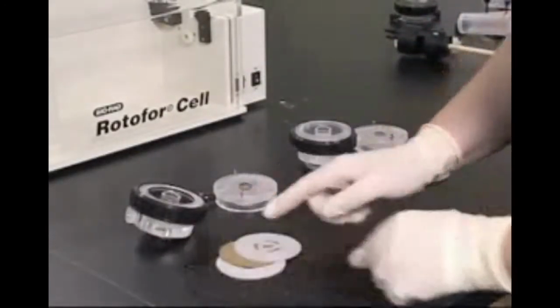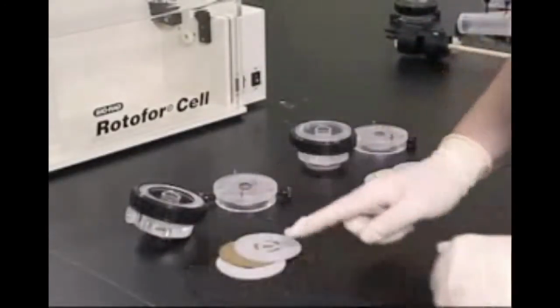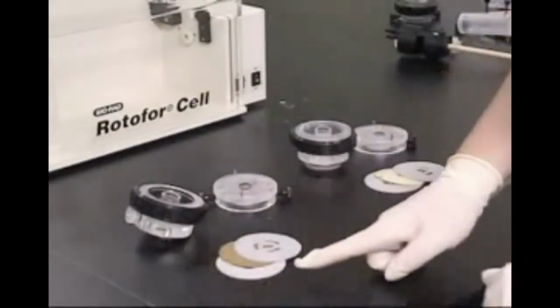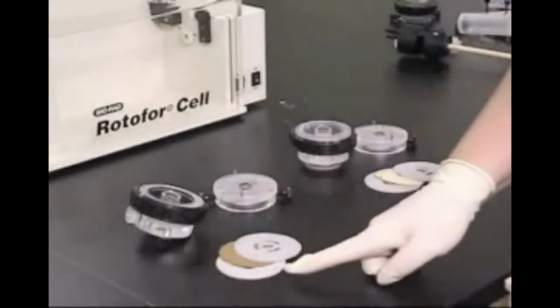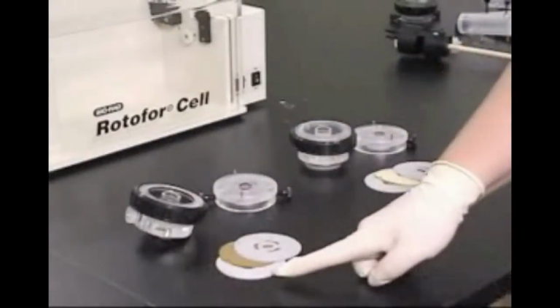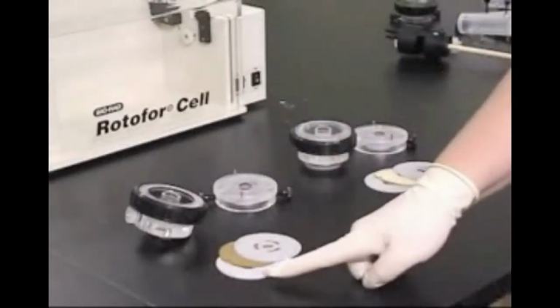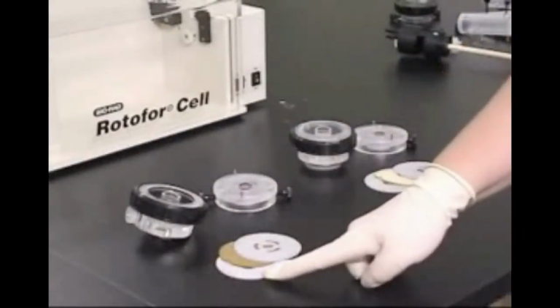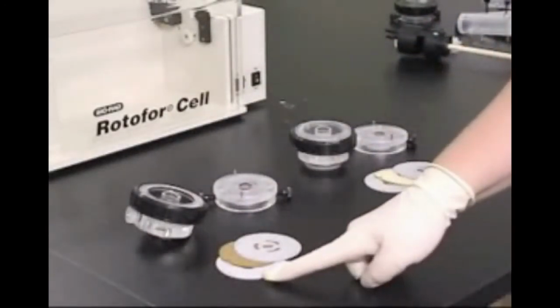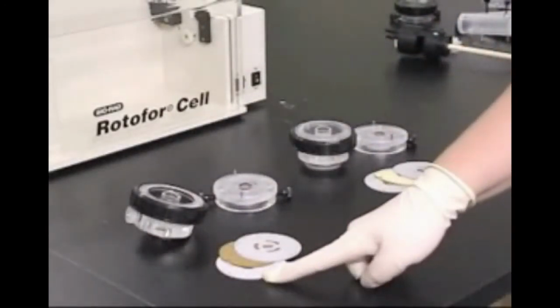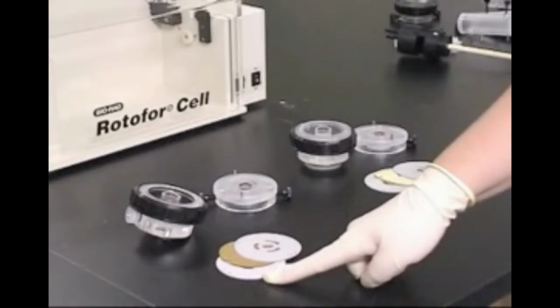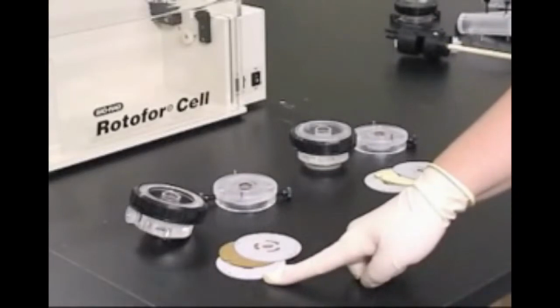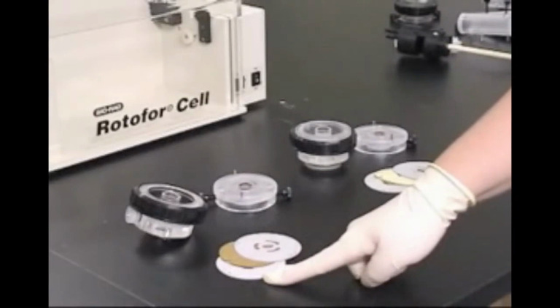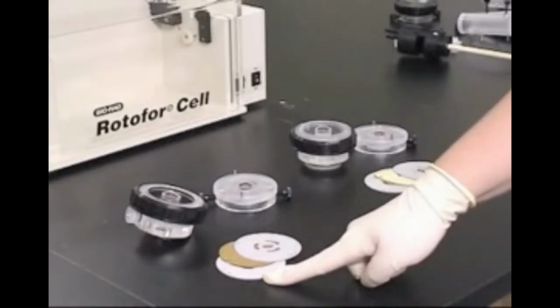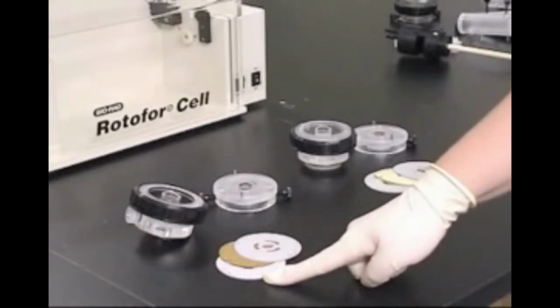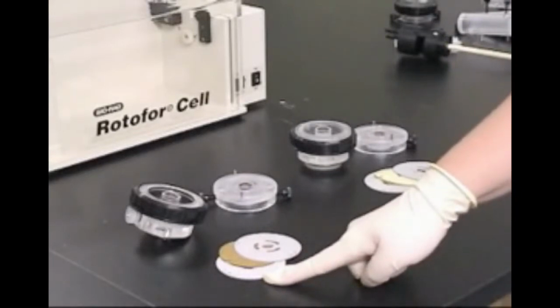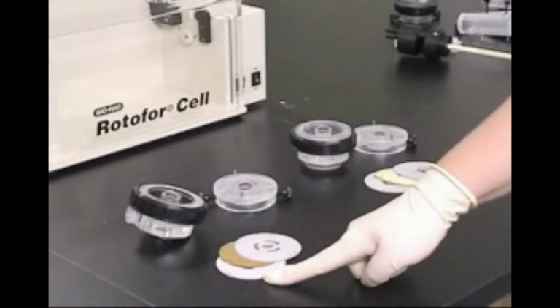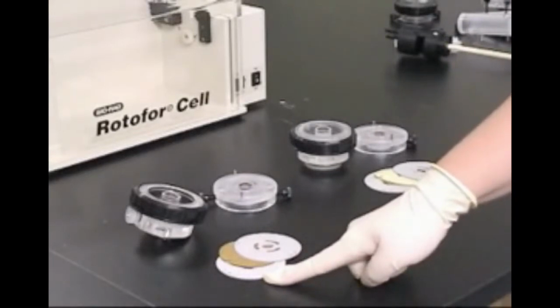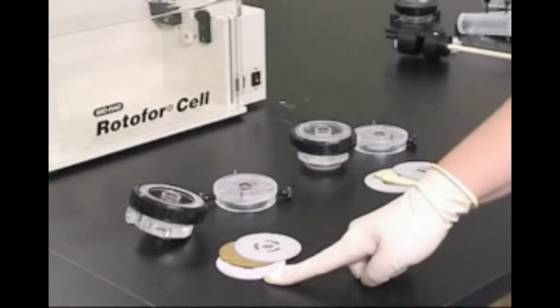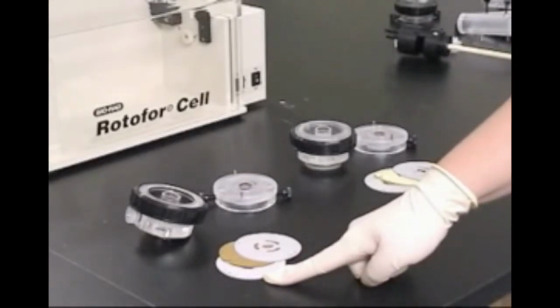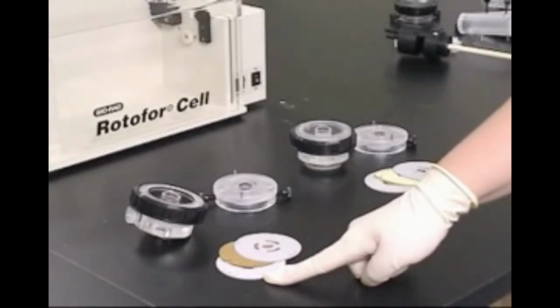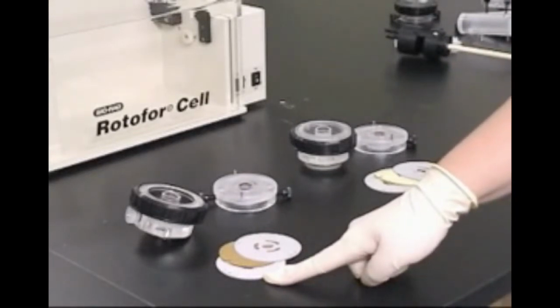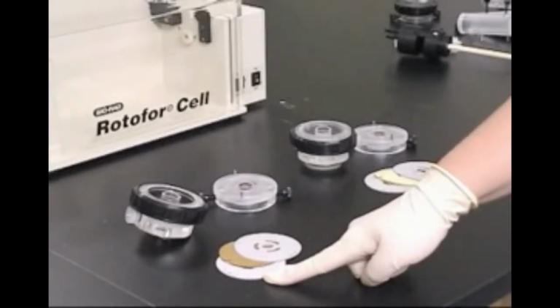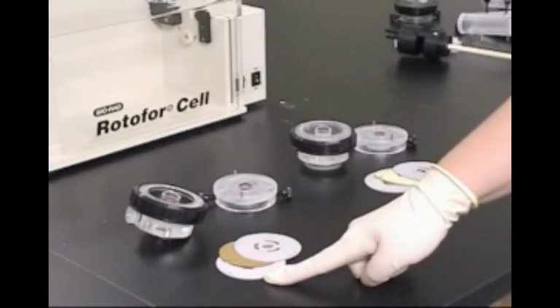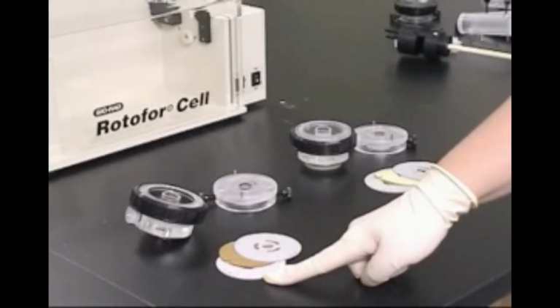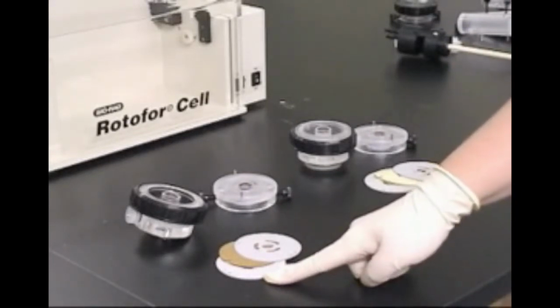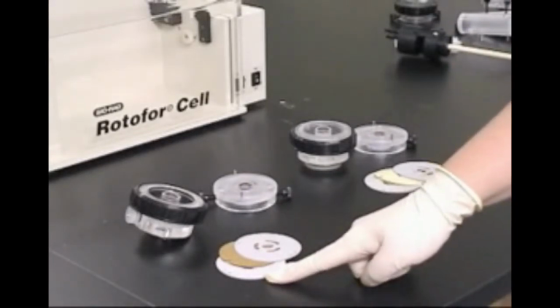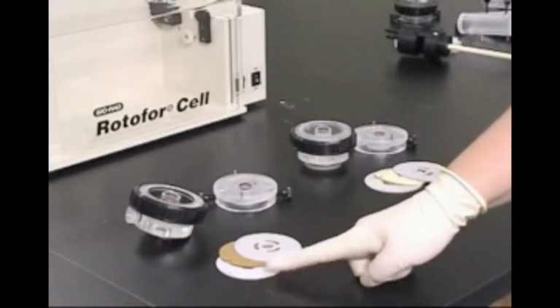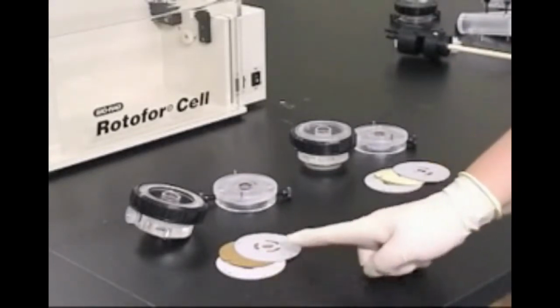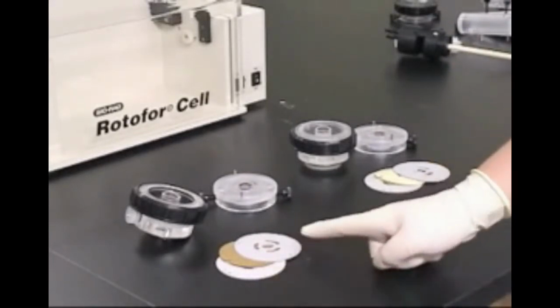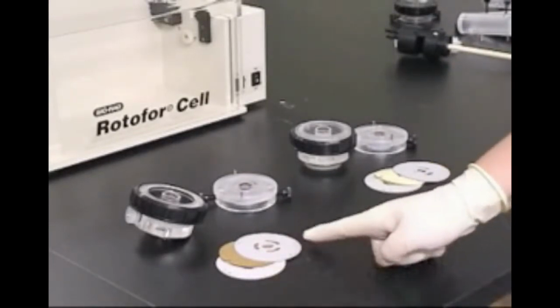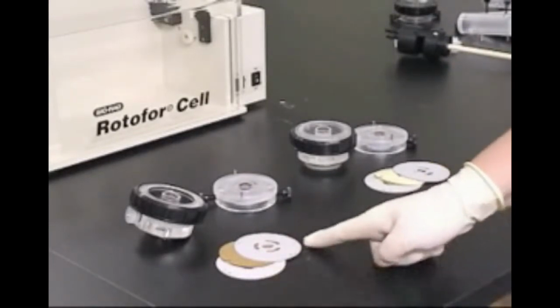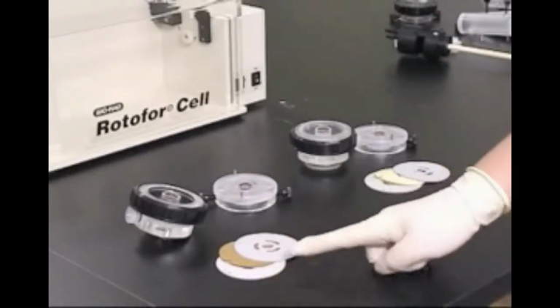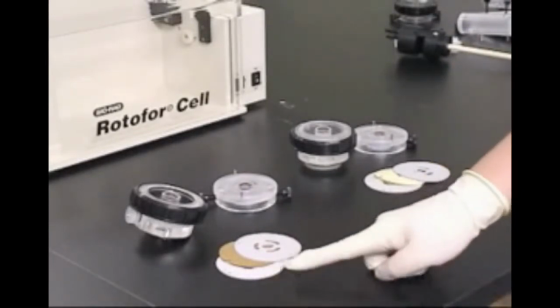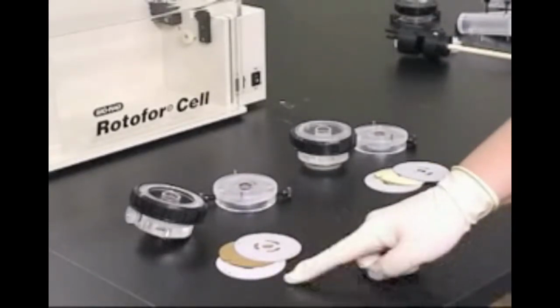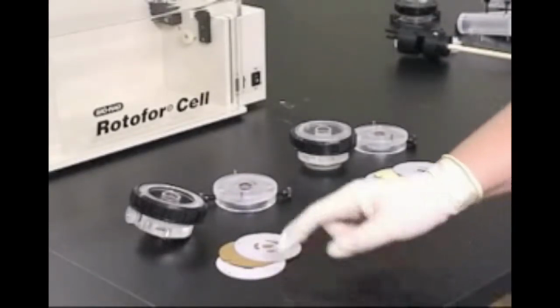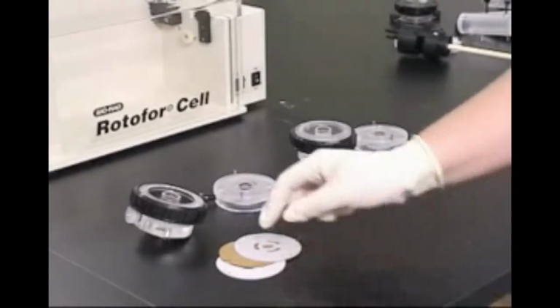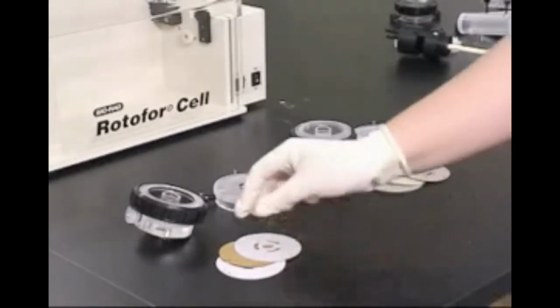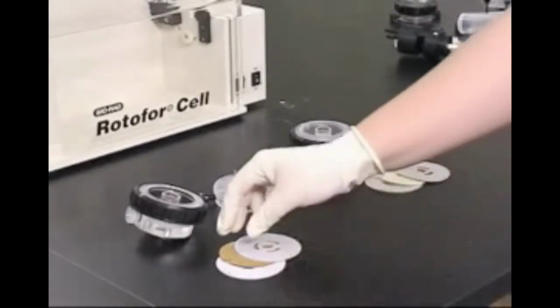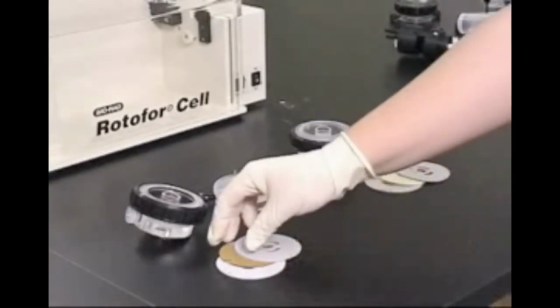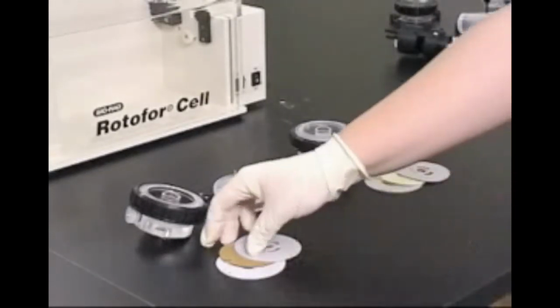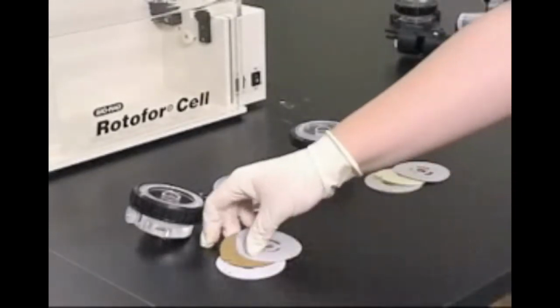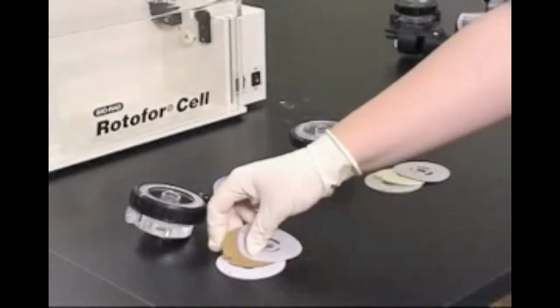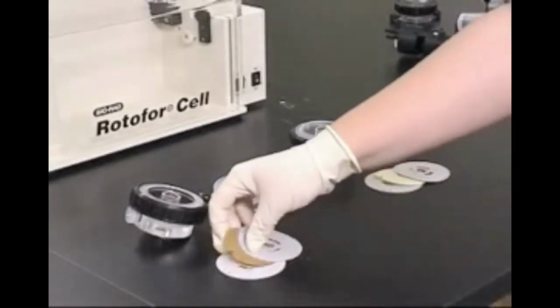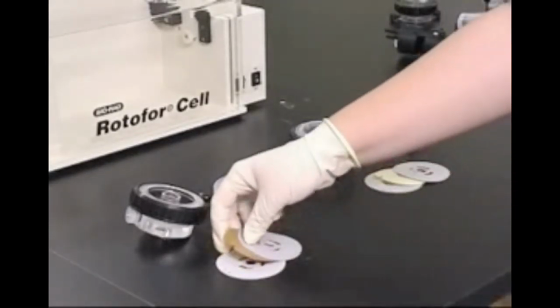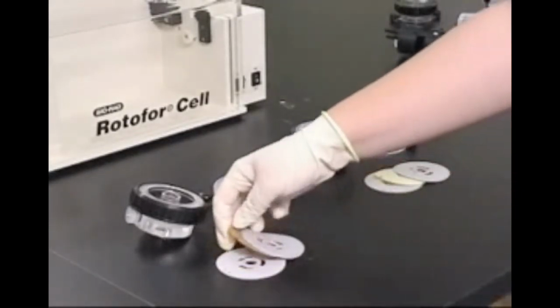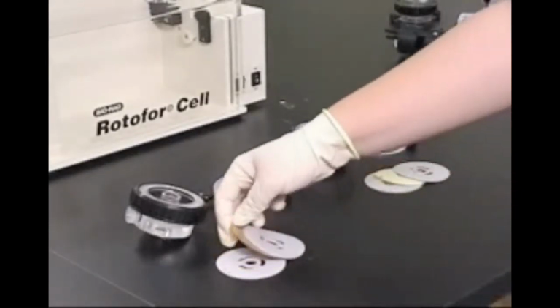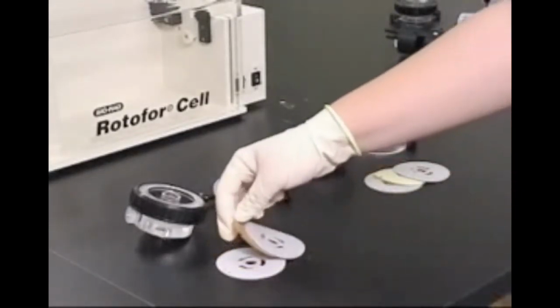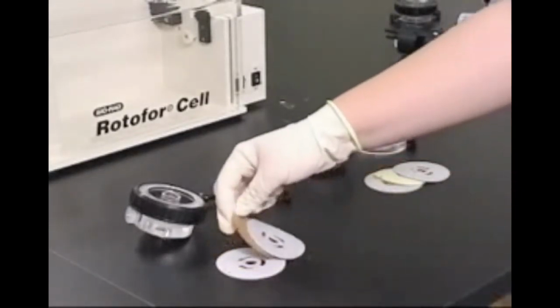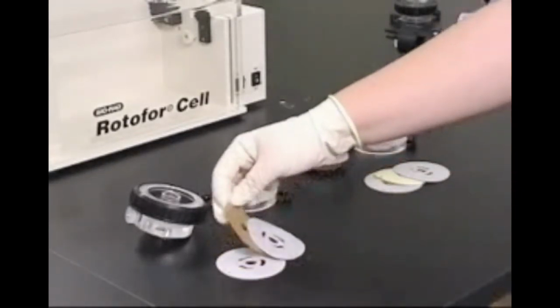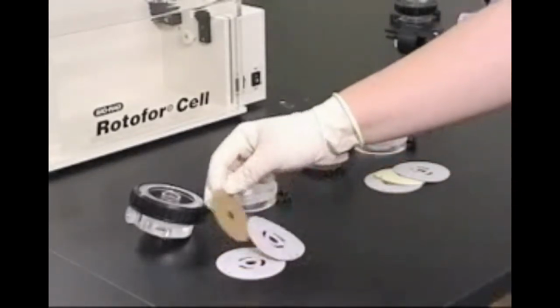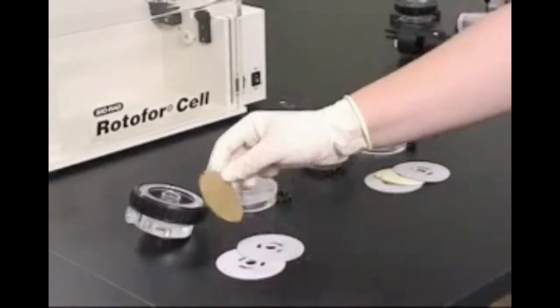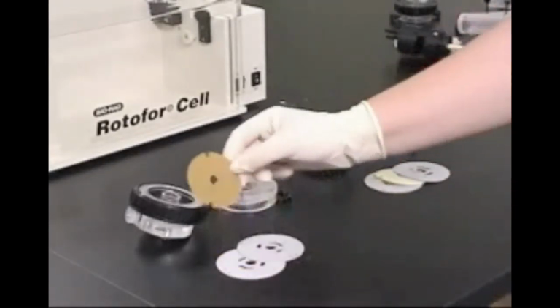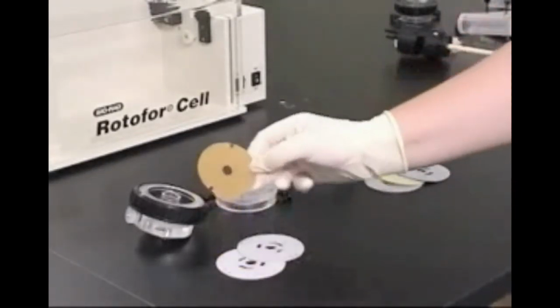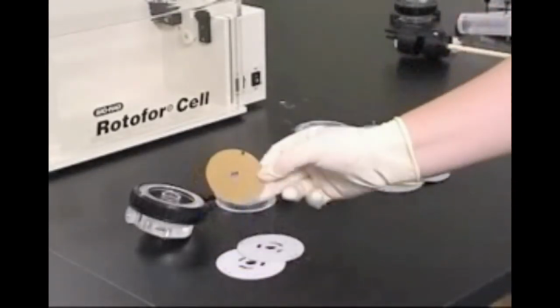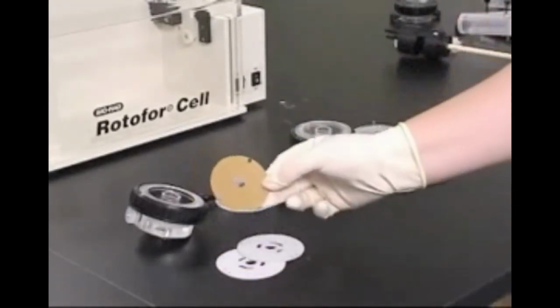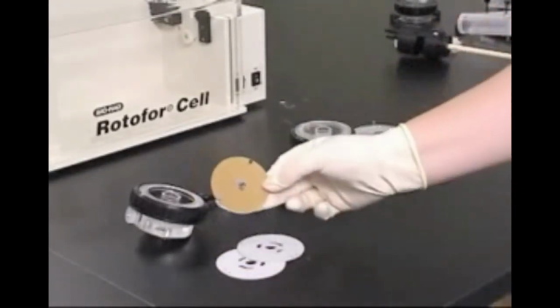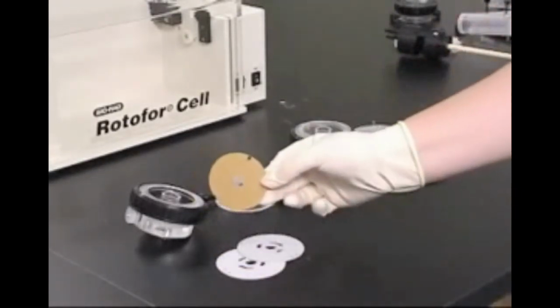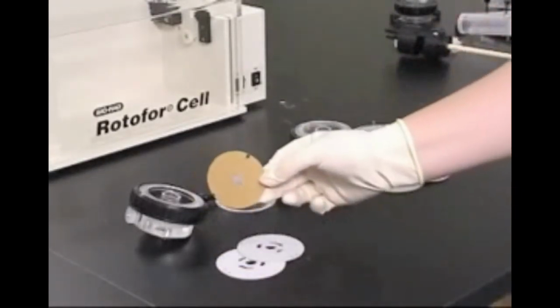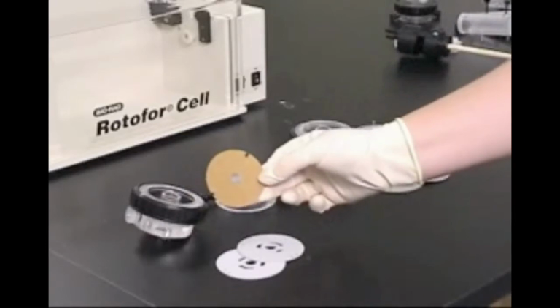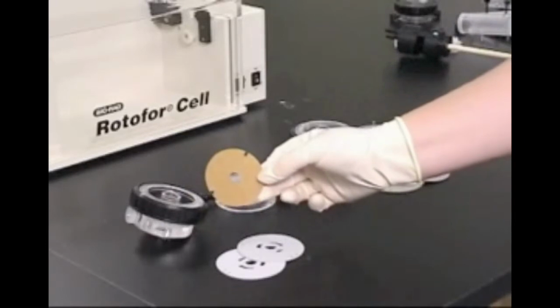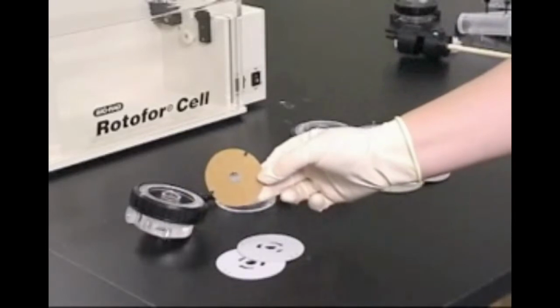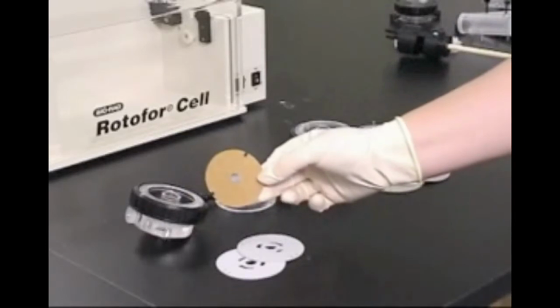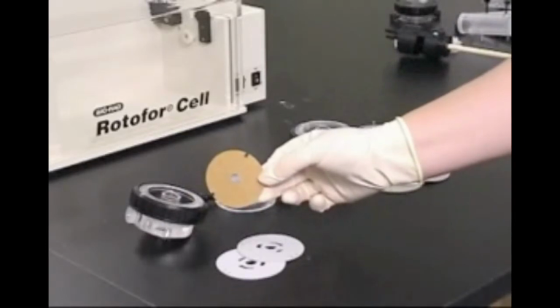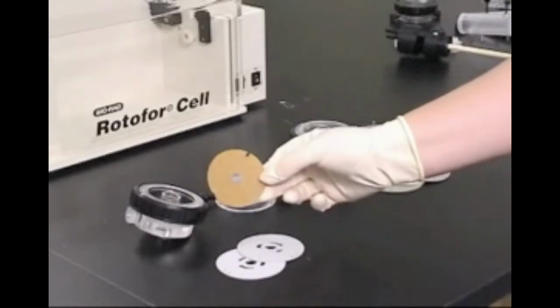The inner and outer components contain between them a sandwich consisting of two gray silicone gaskets and one ion exchange membrane.